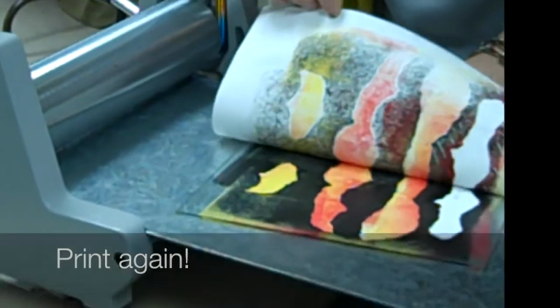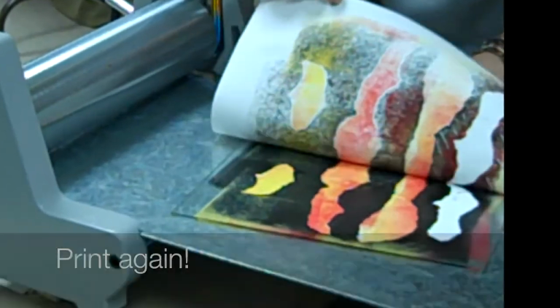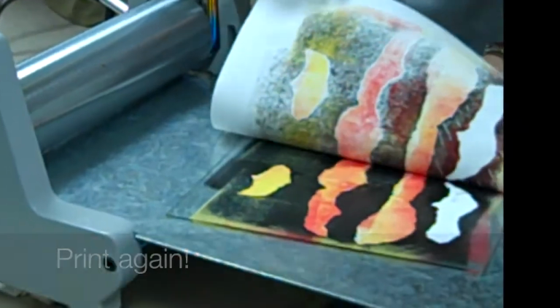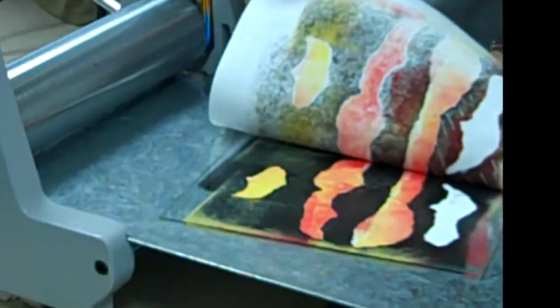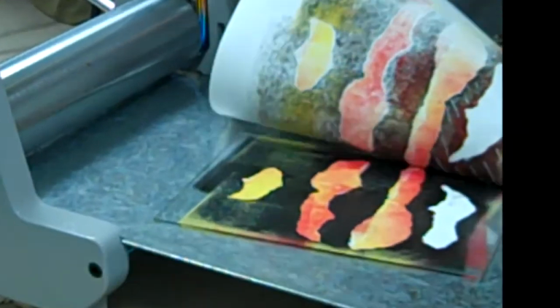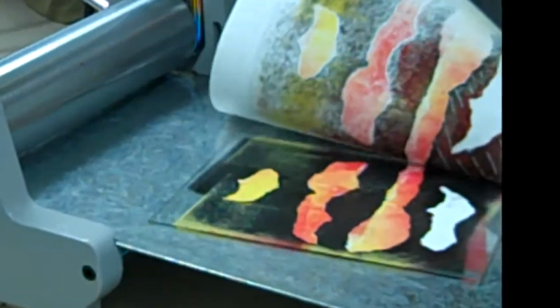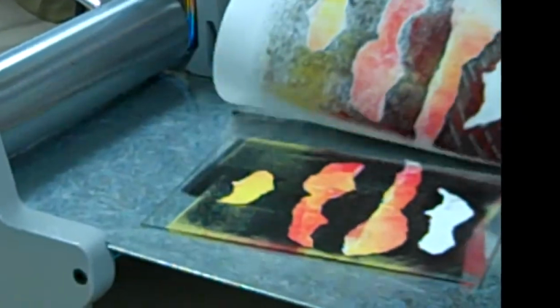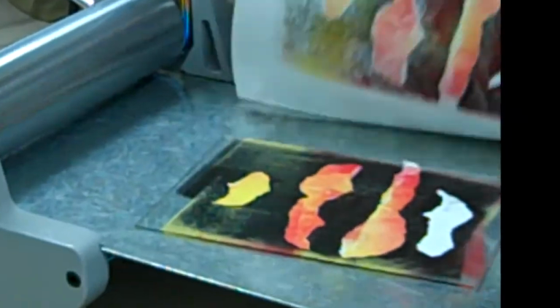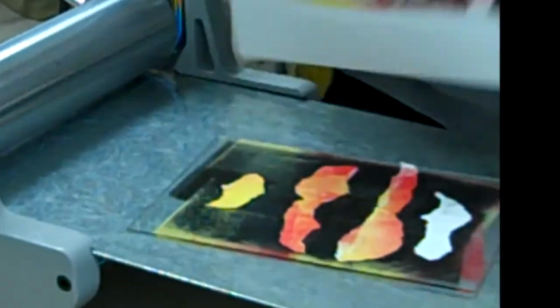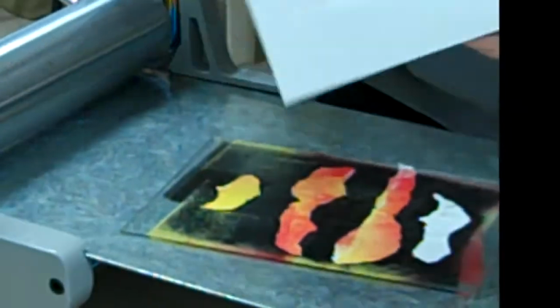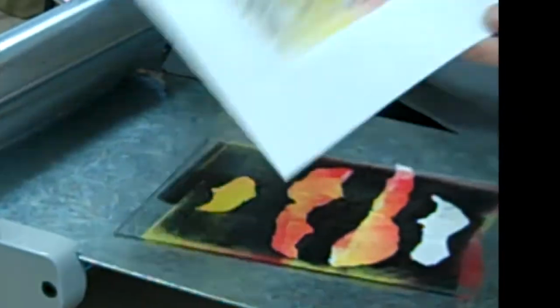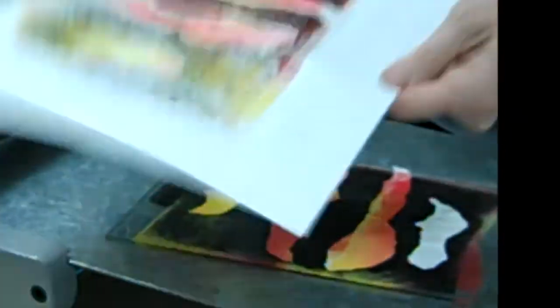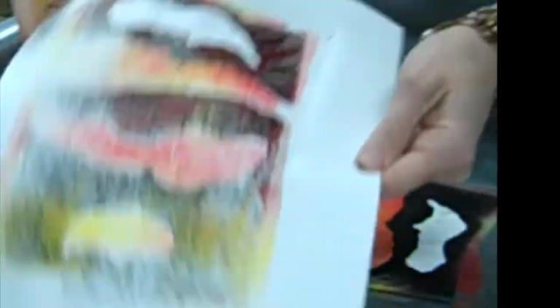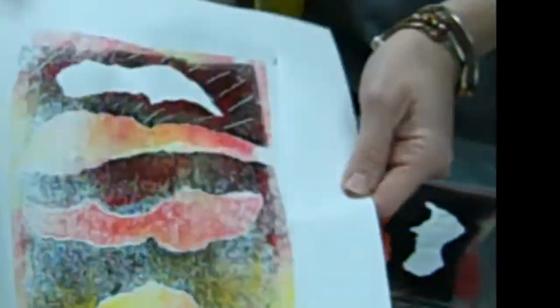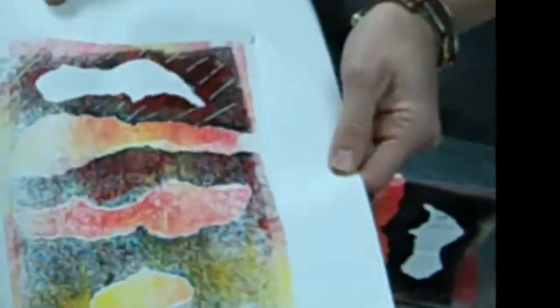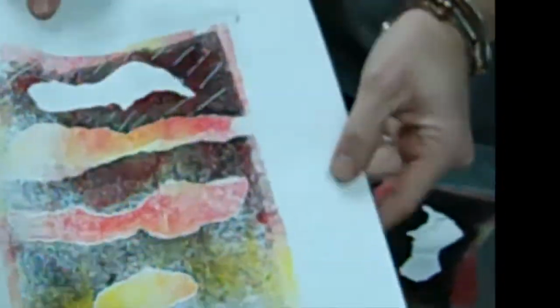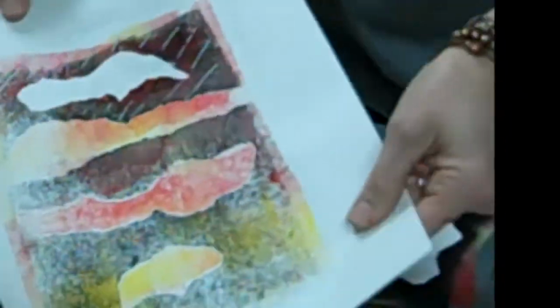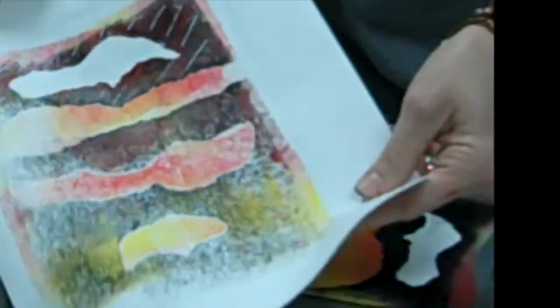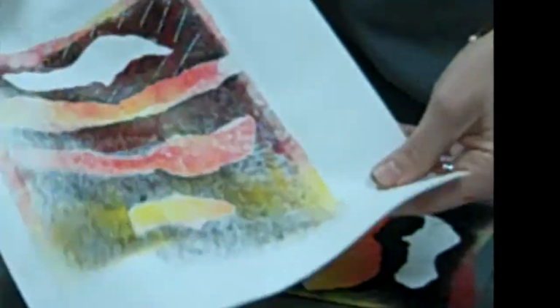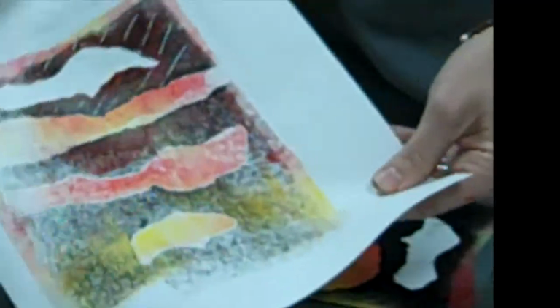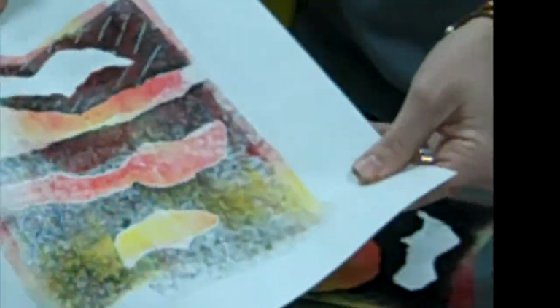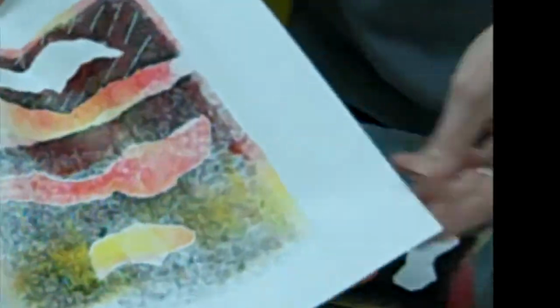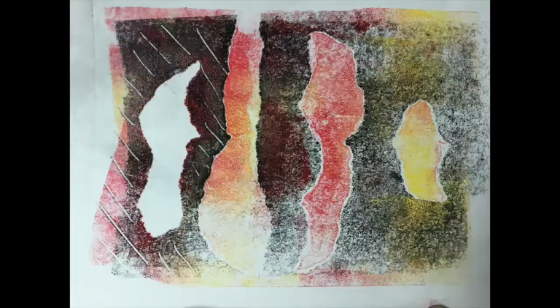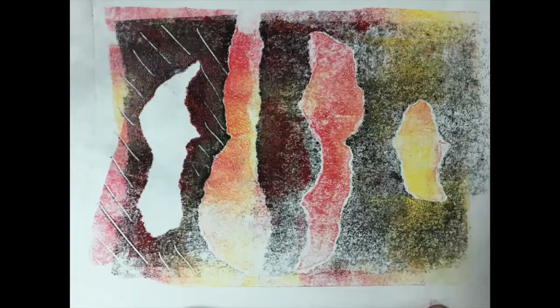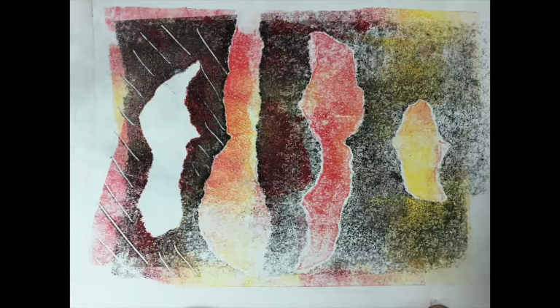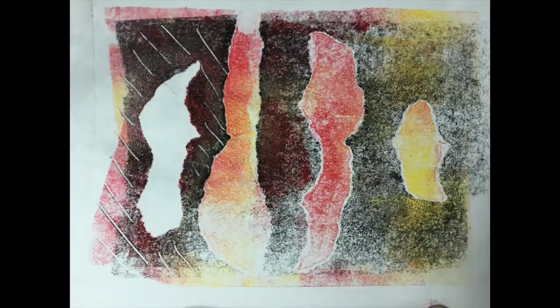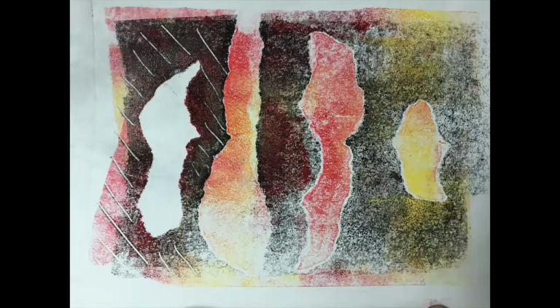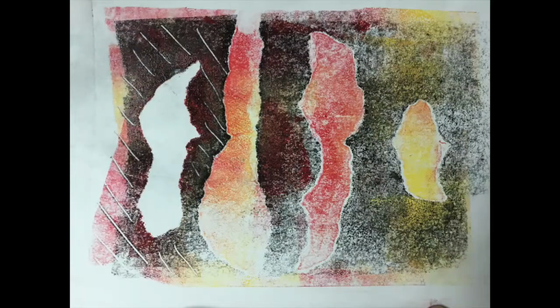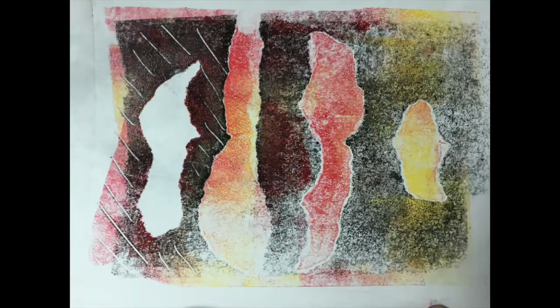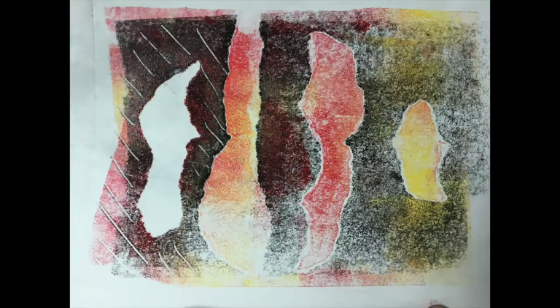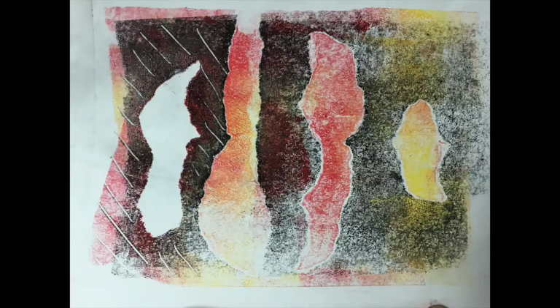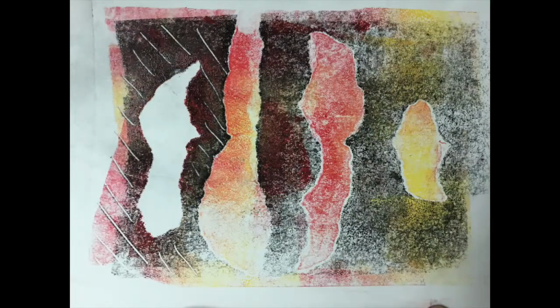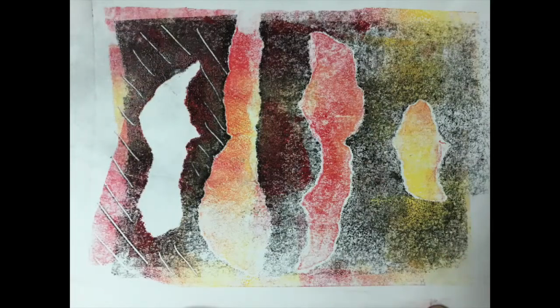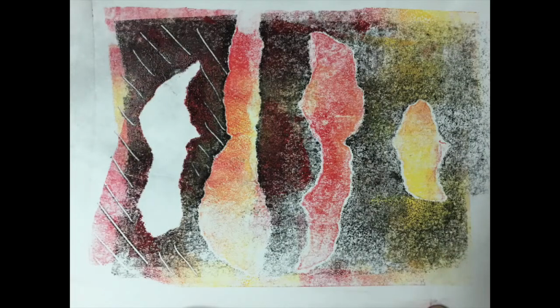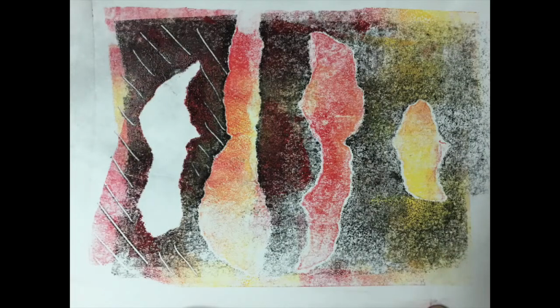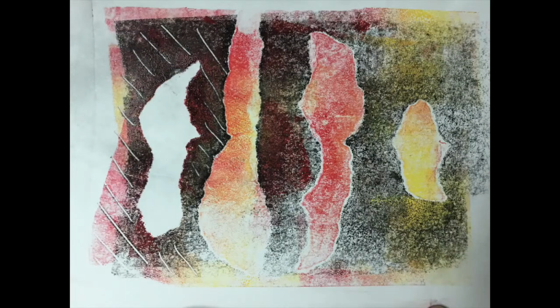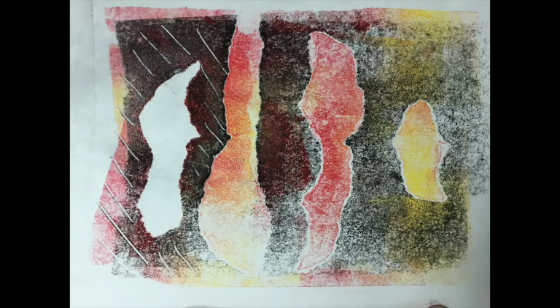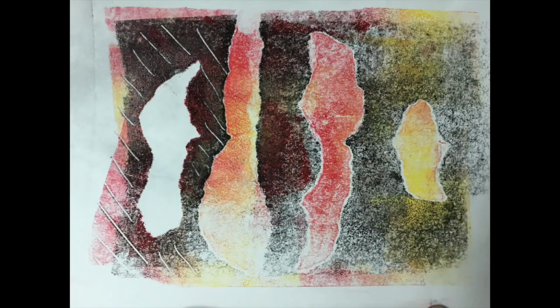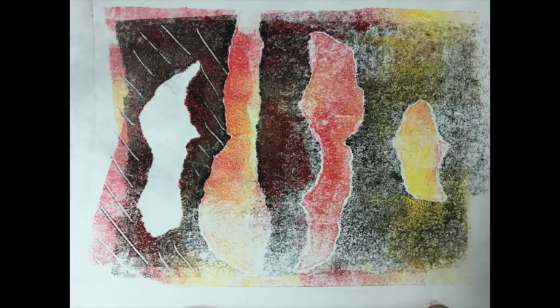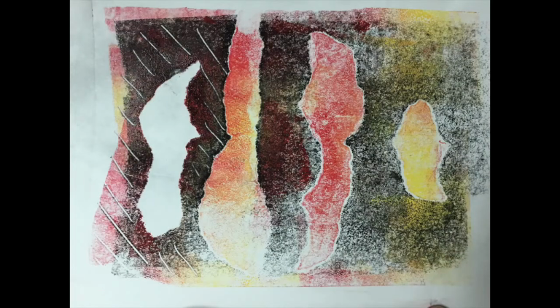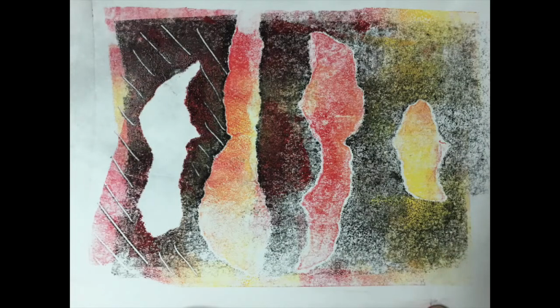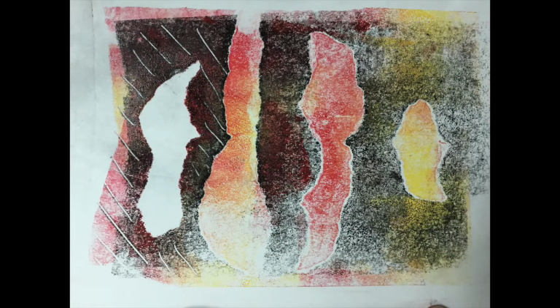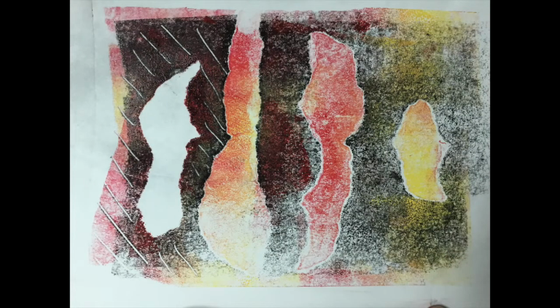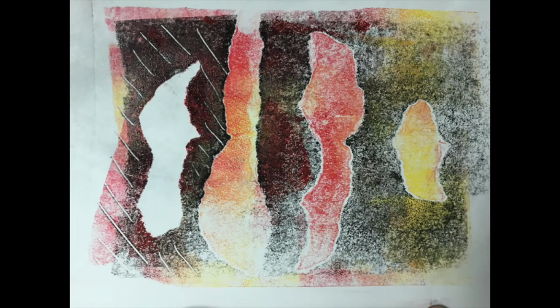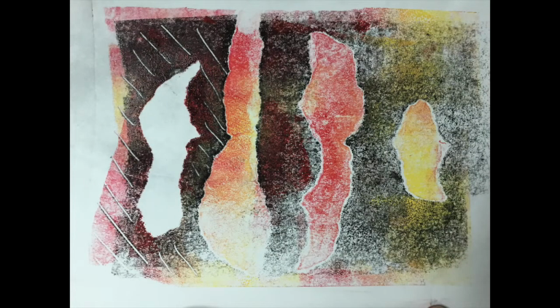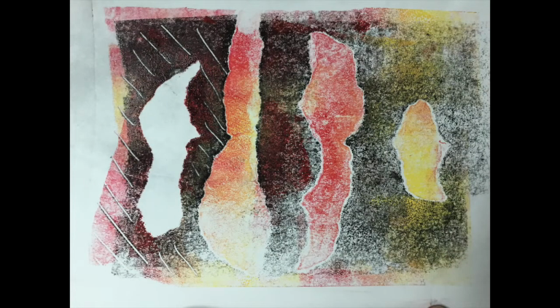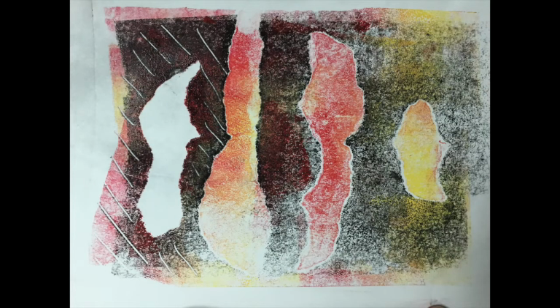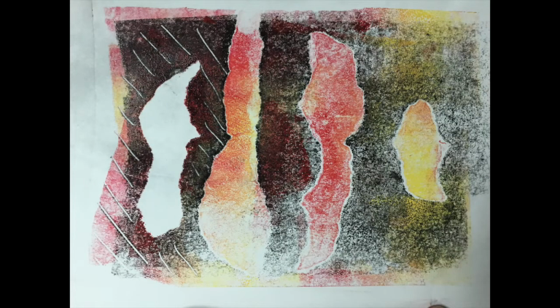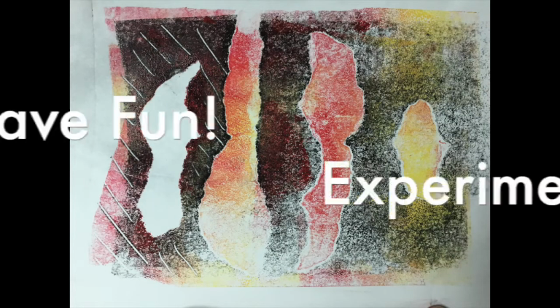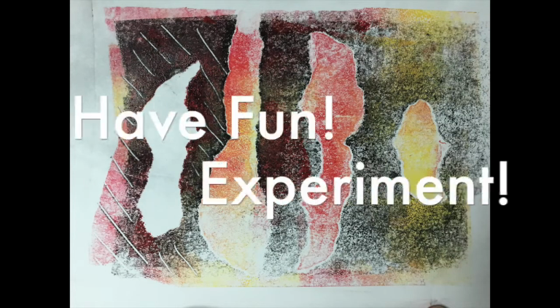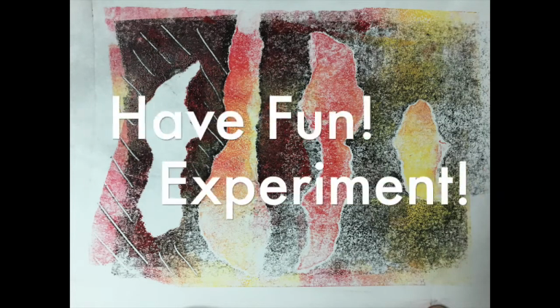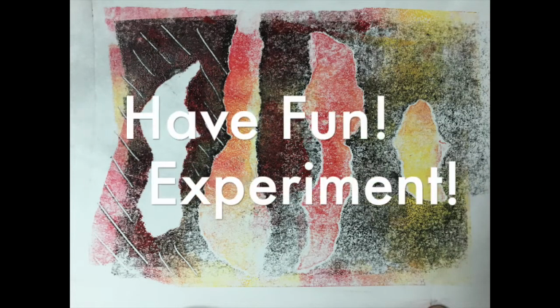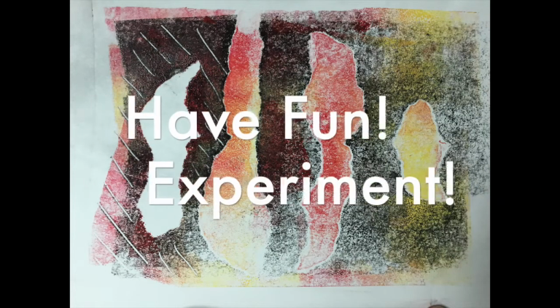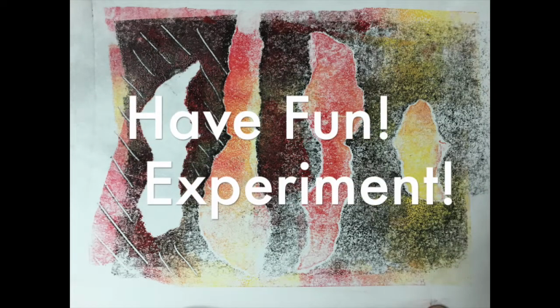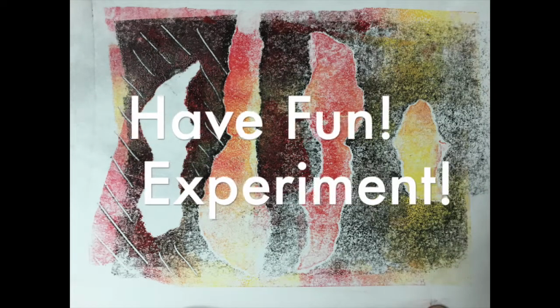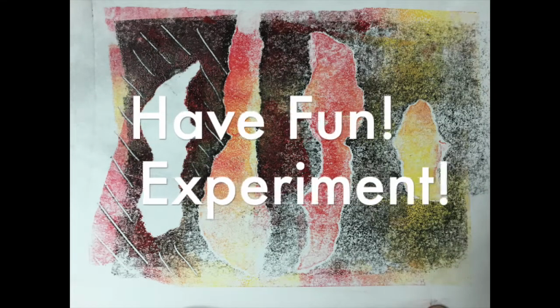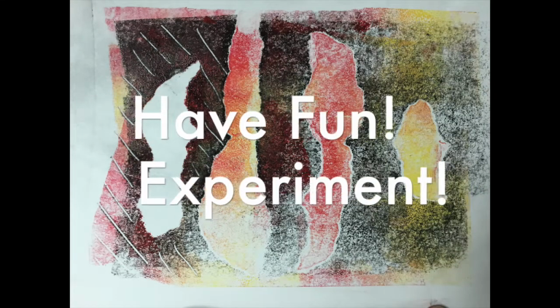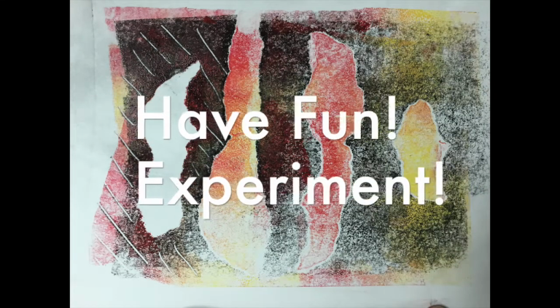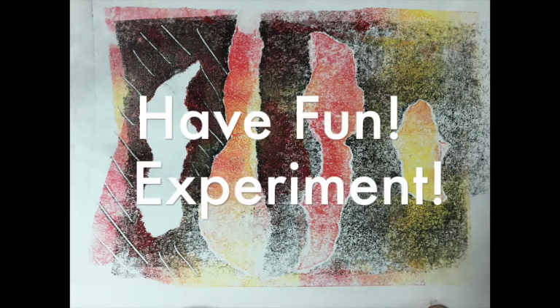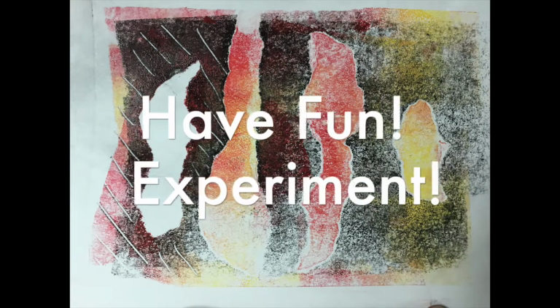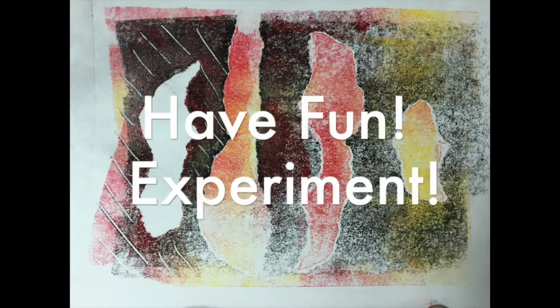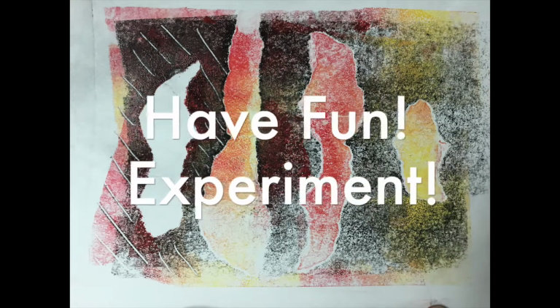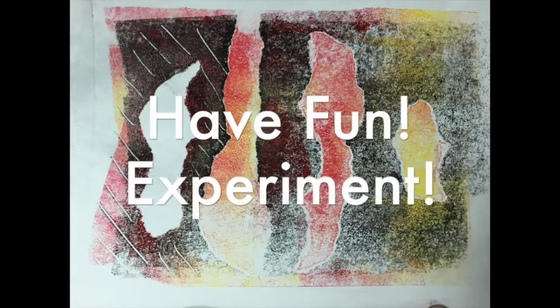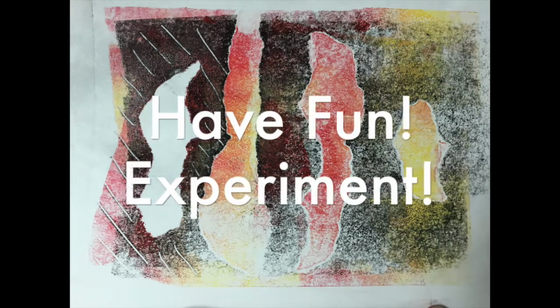The important thing is to not be afraid to make a mistake and have fun experimenting with all the possibilities of making monotypes.